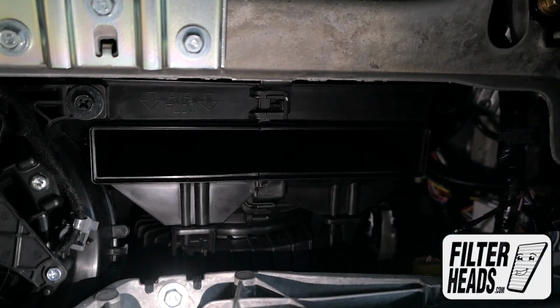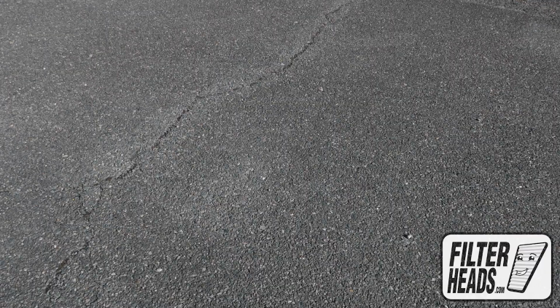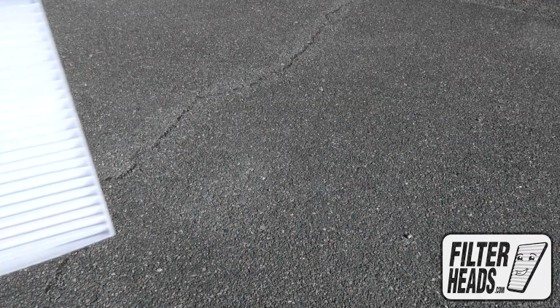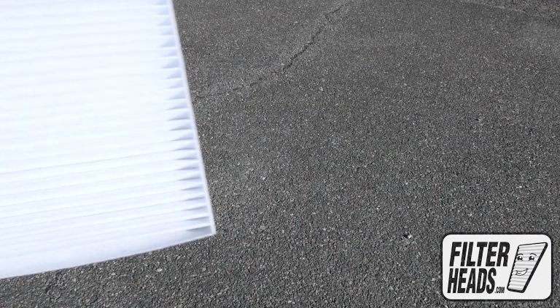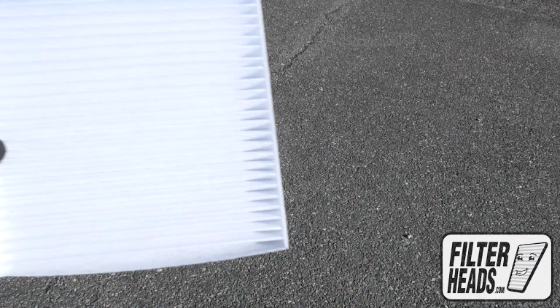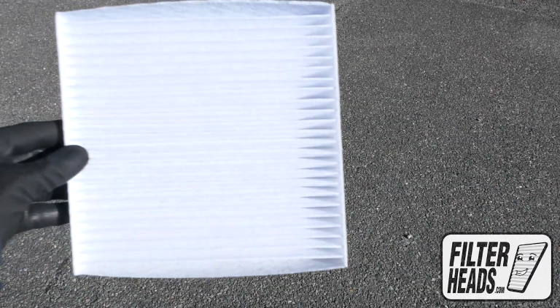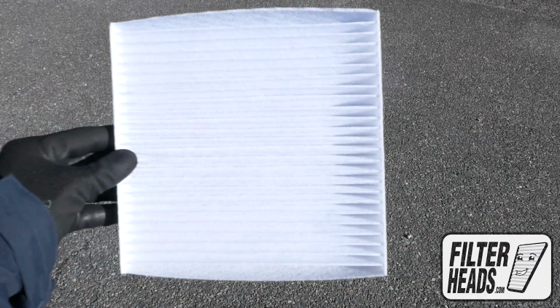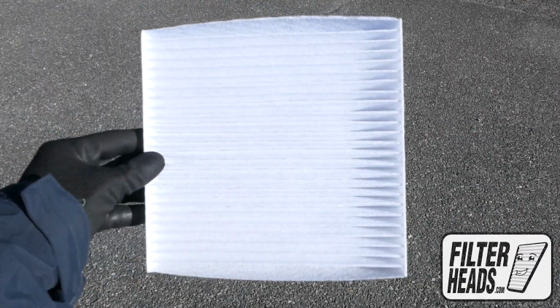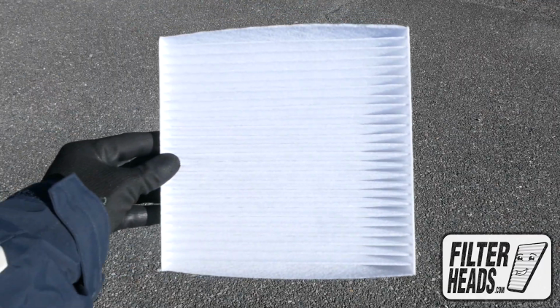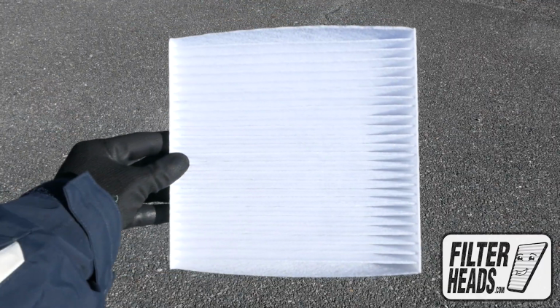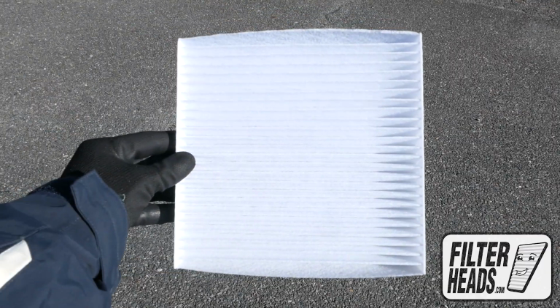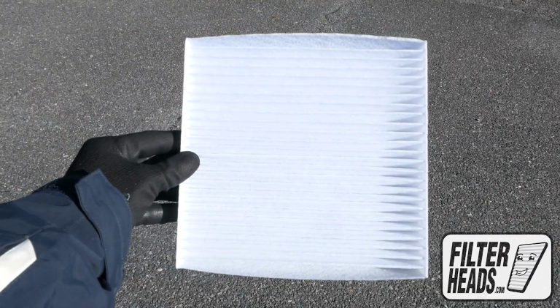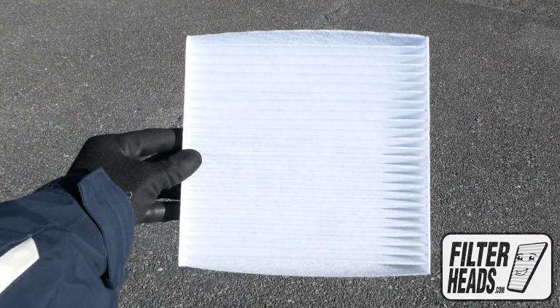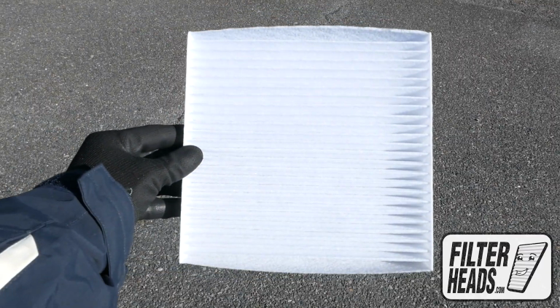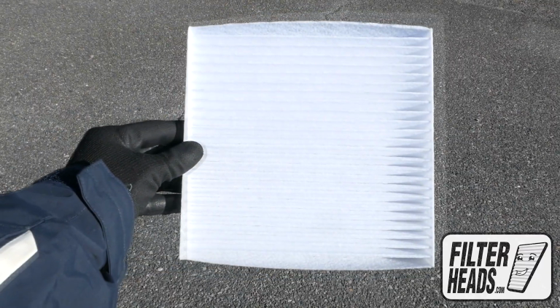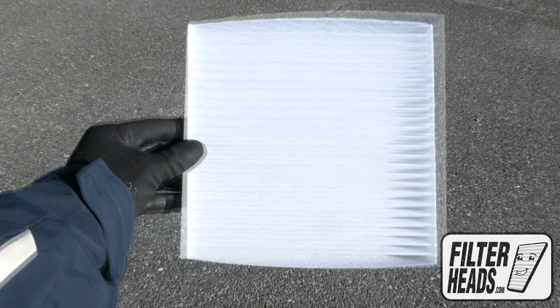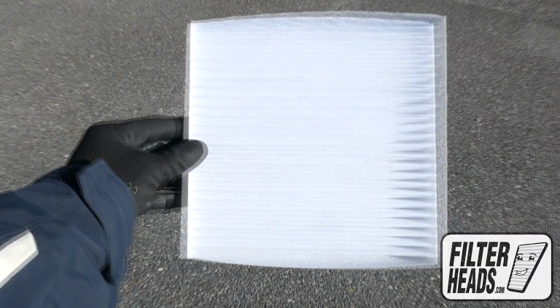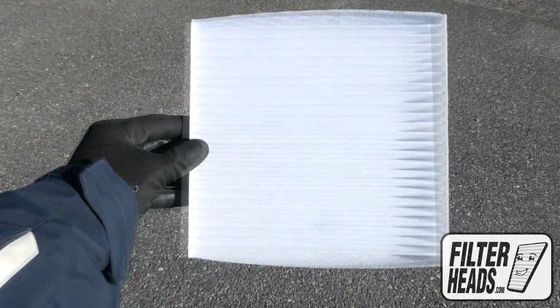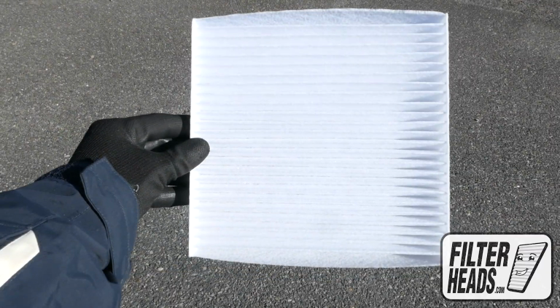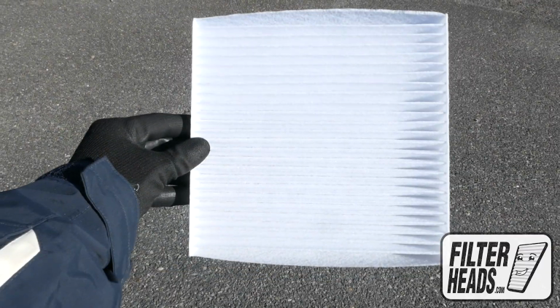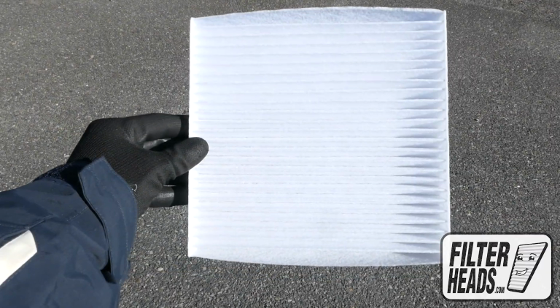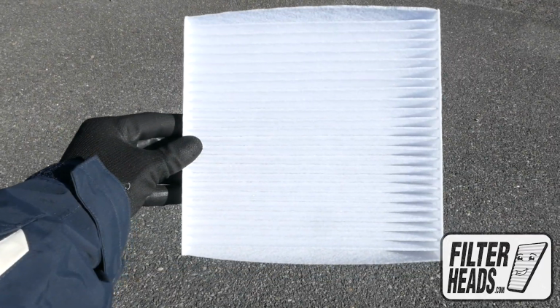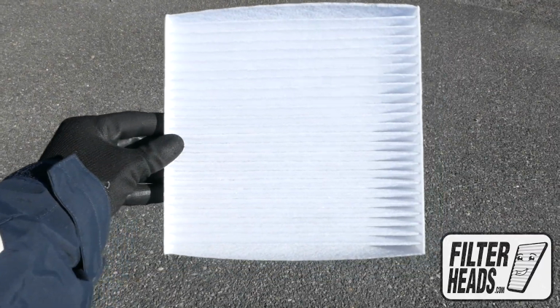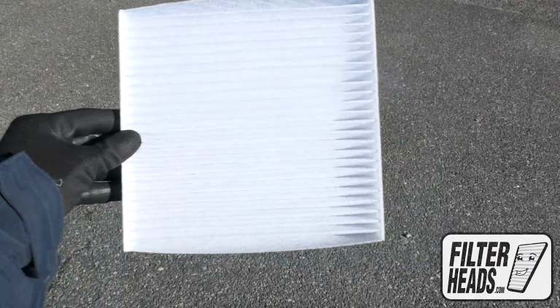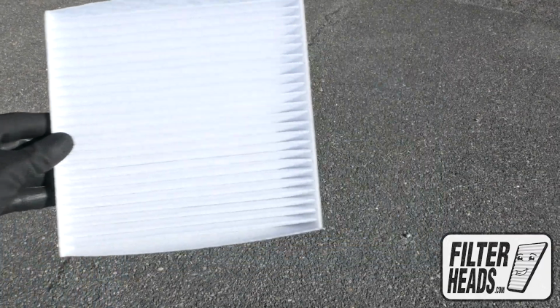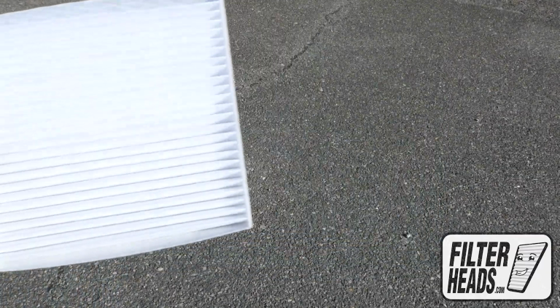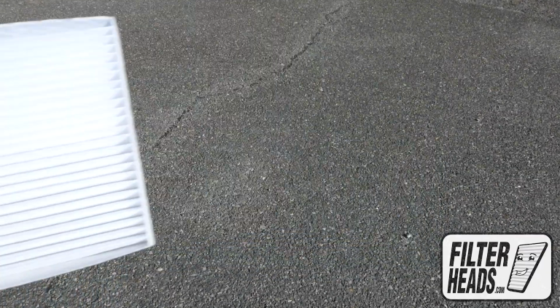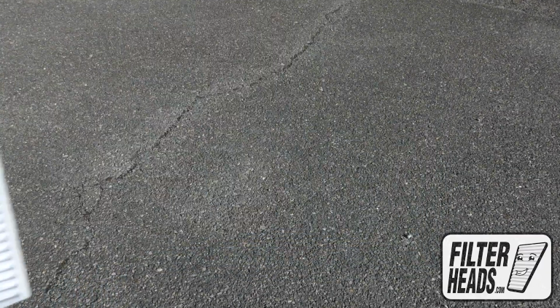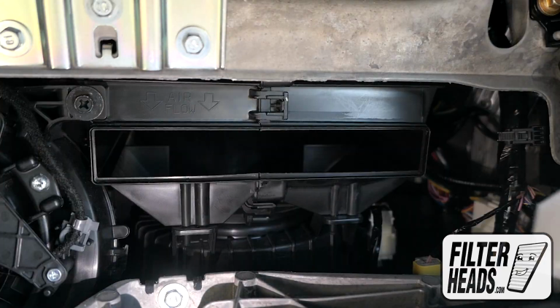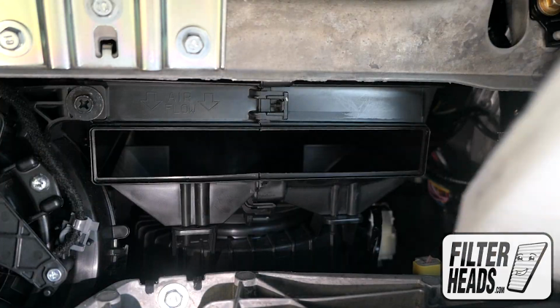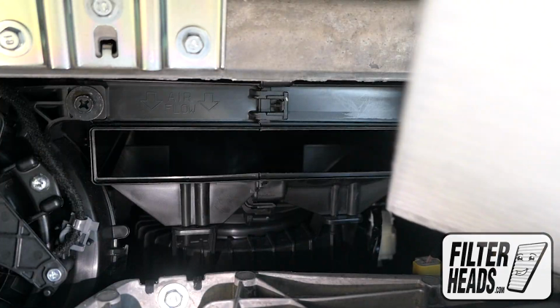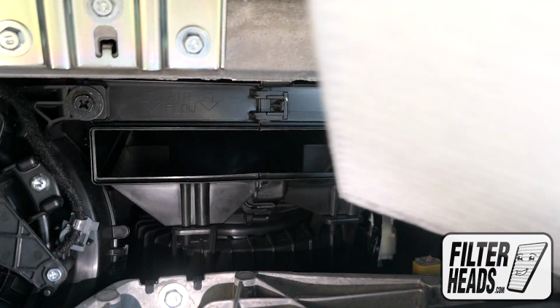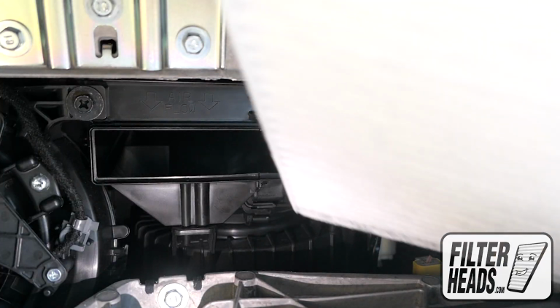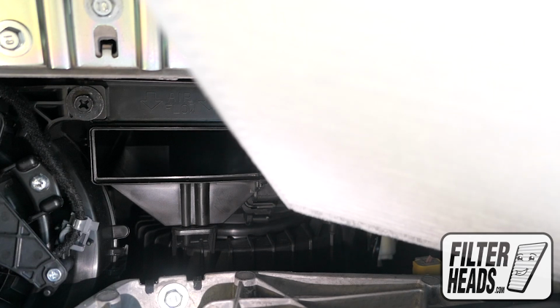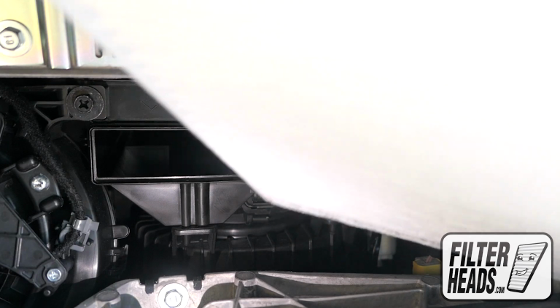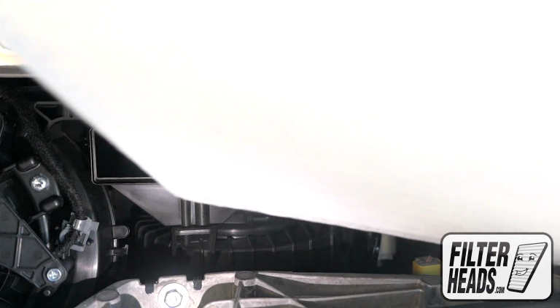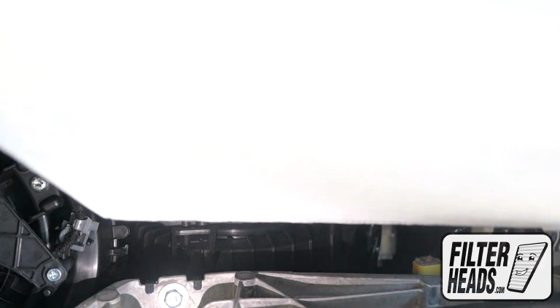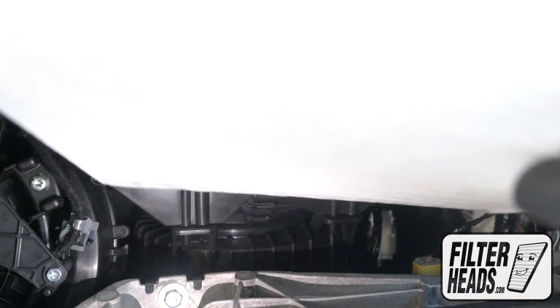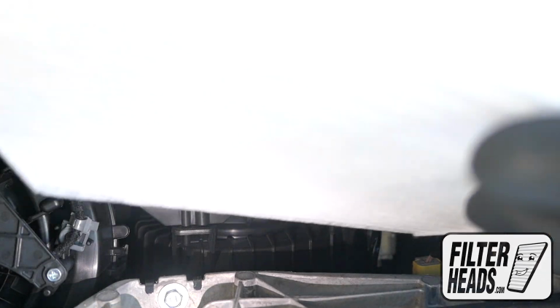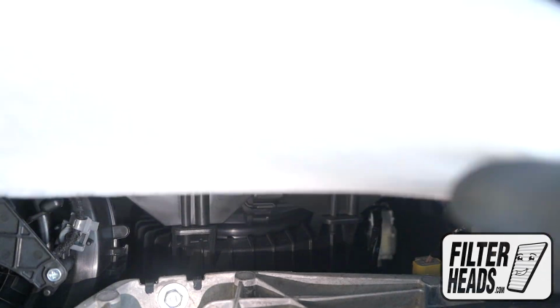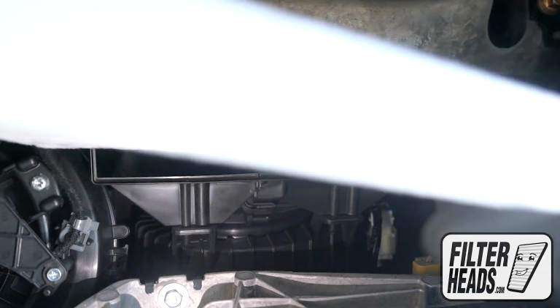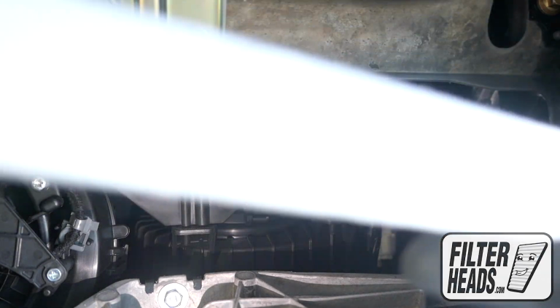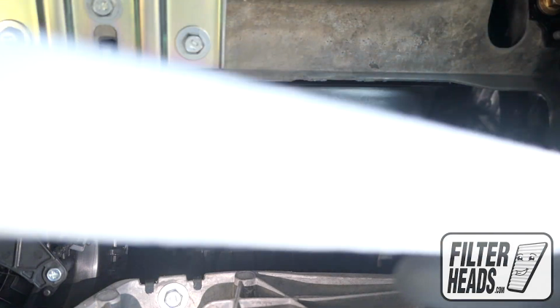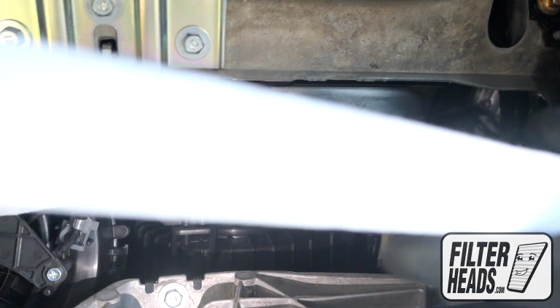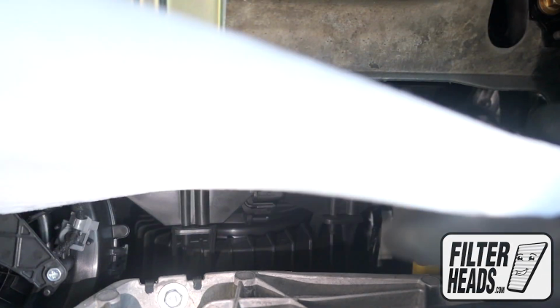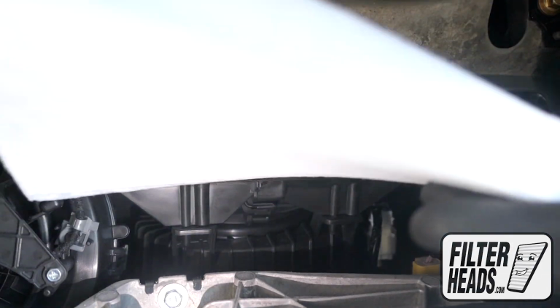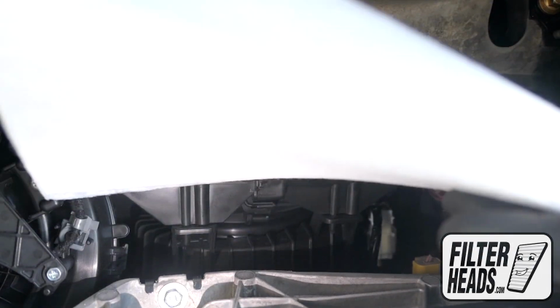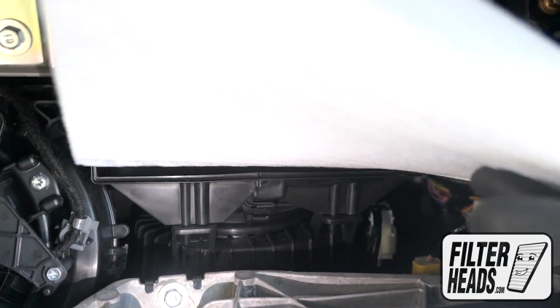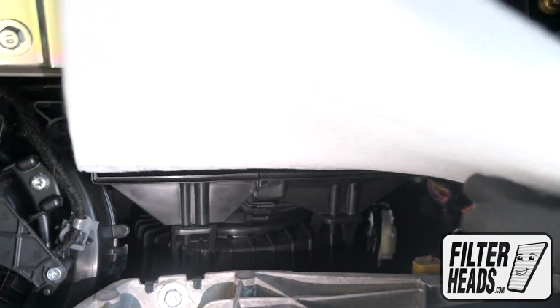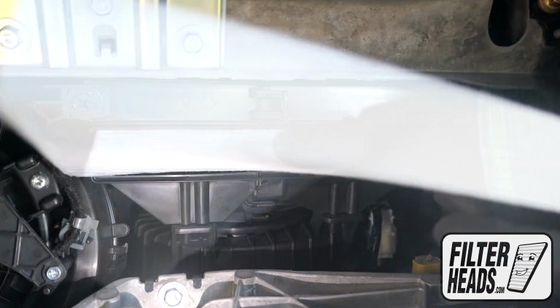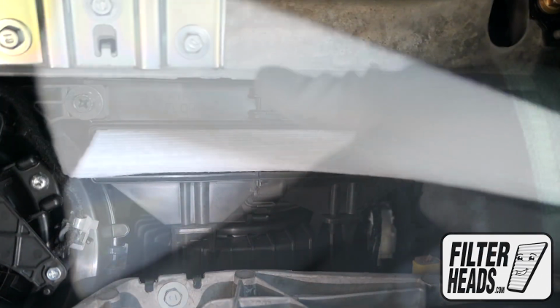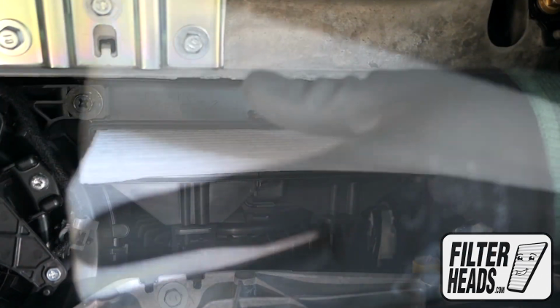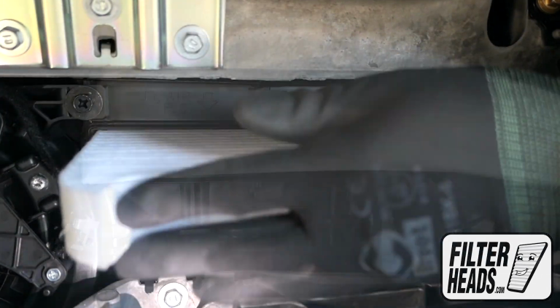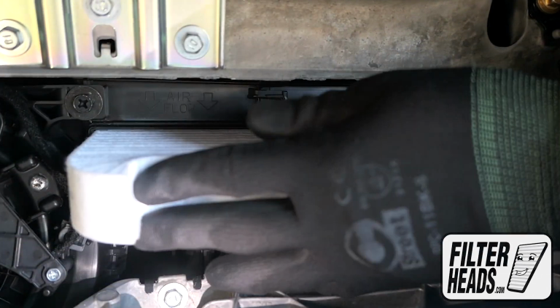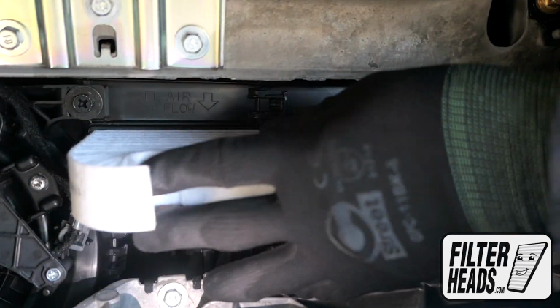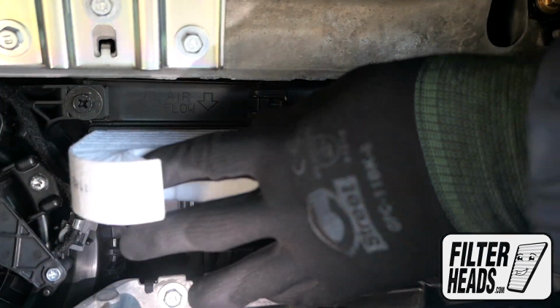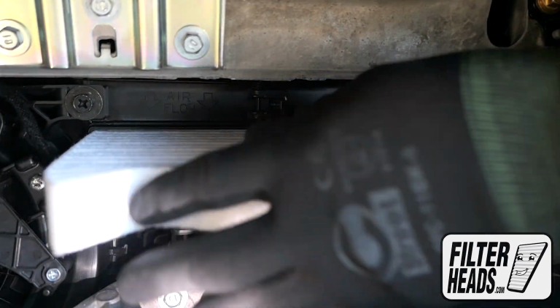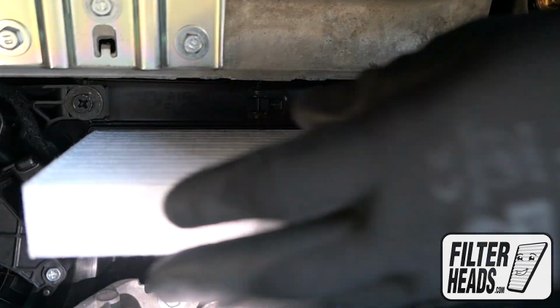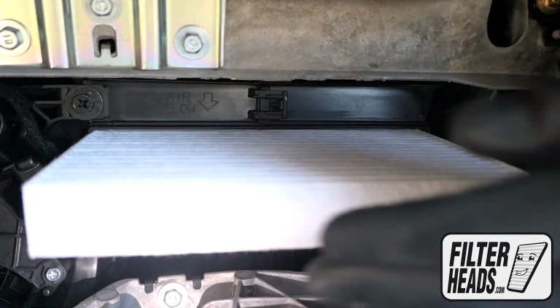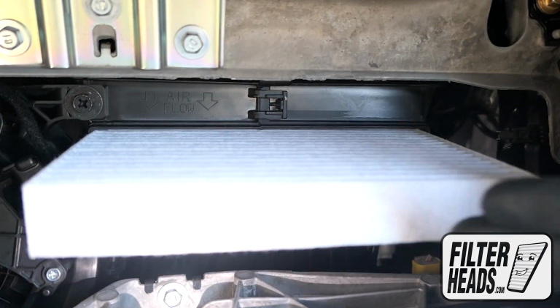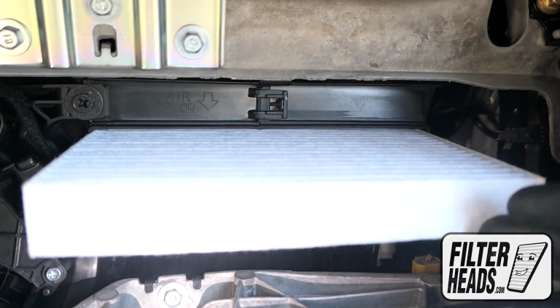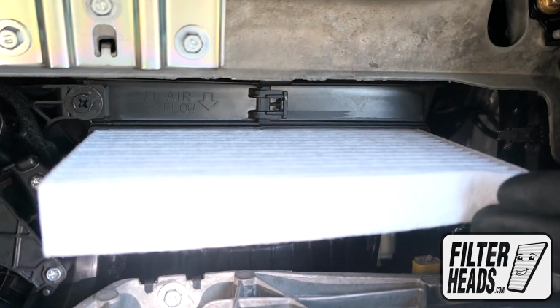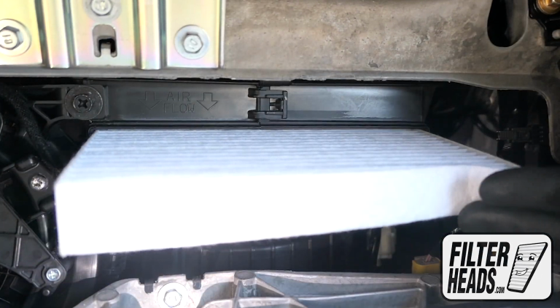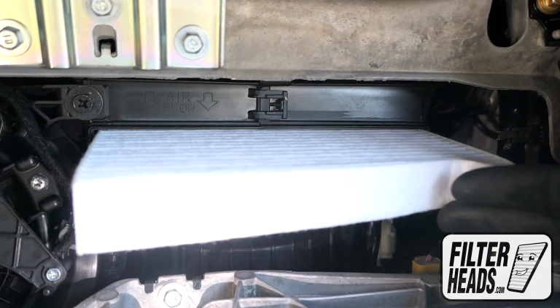Install your new AQ1182 filter into the housing with its airflow indicating arrow pointing down.